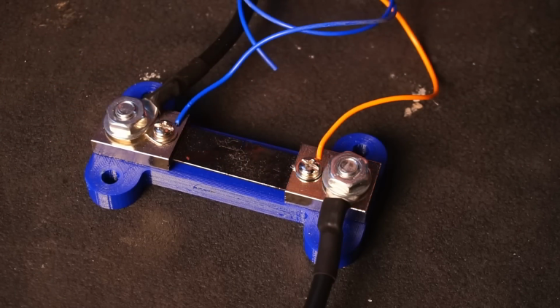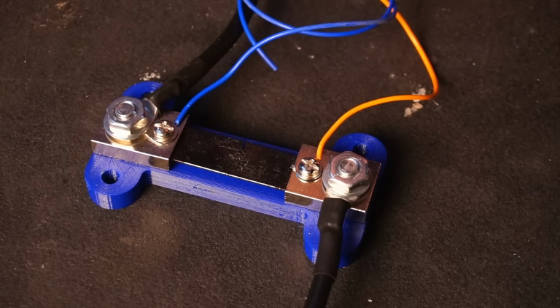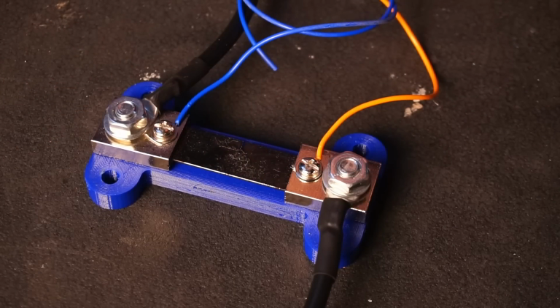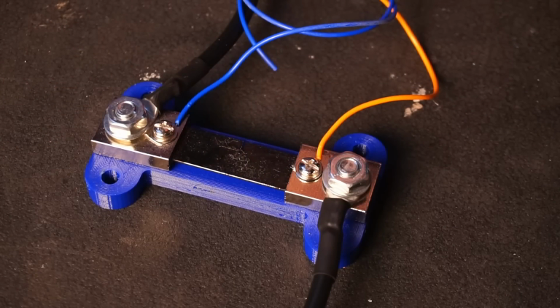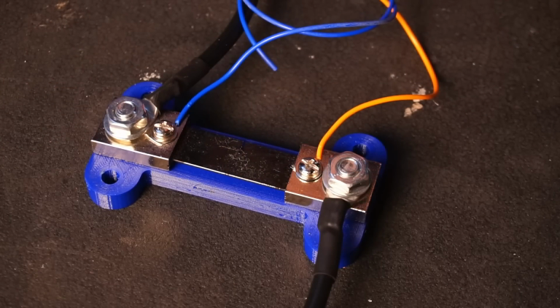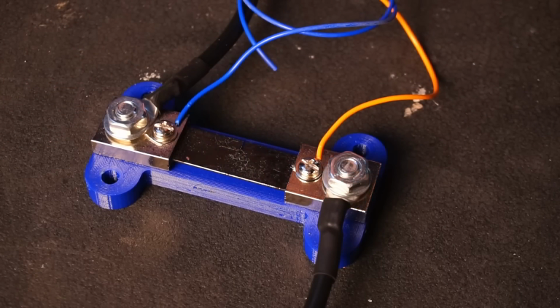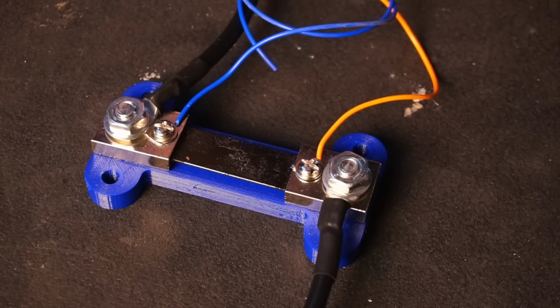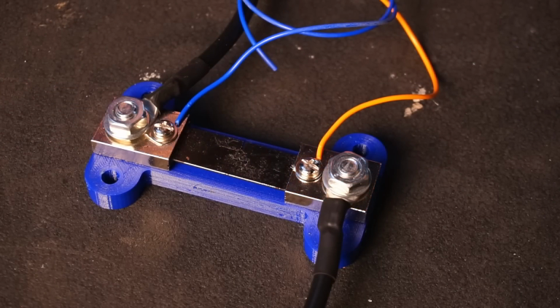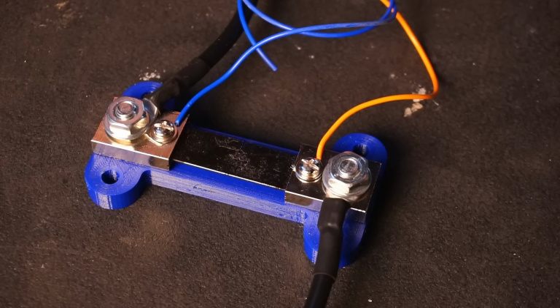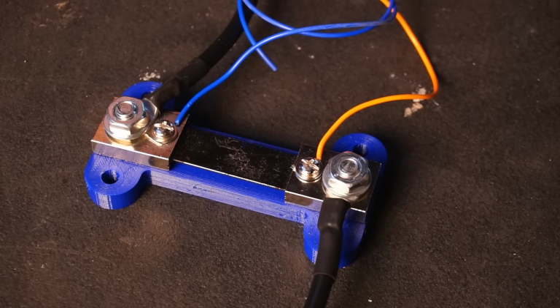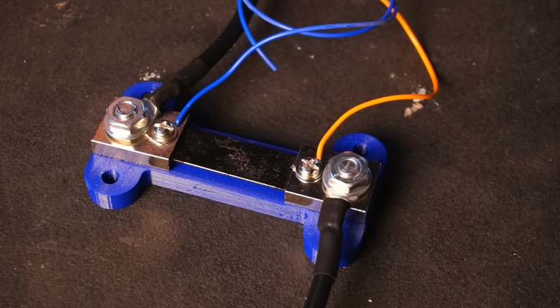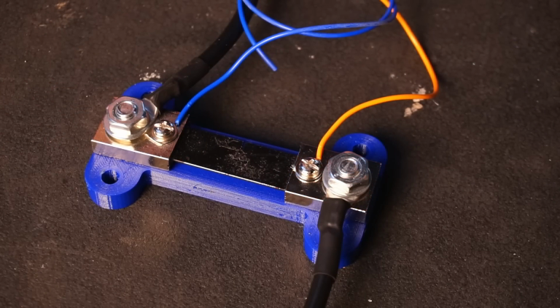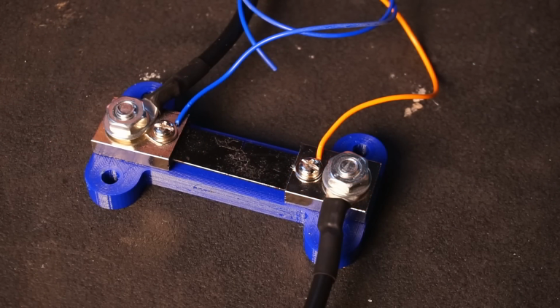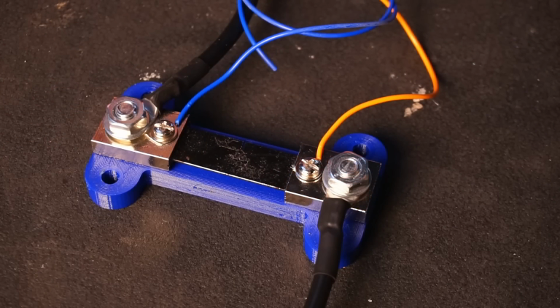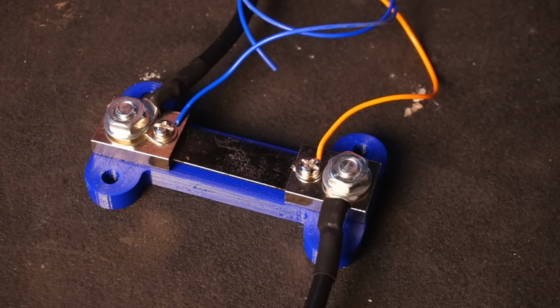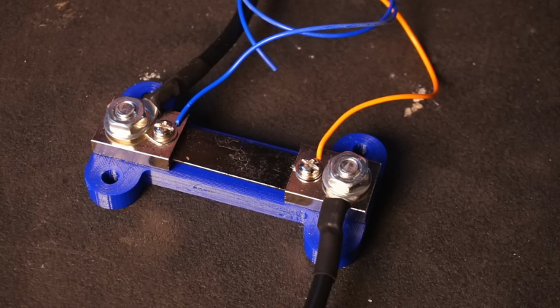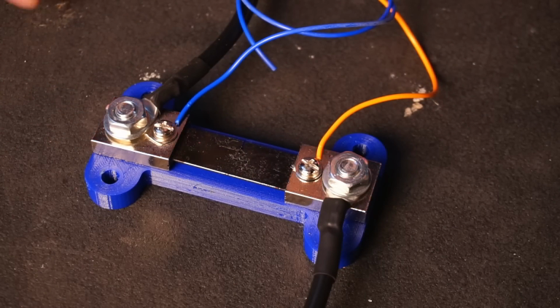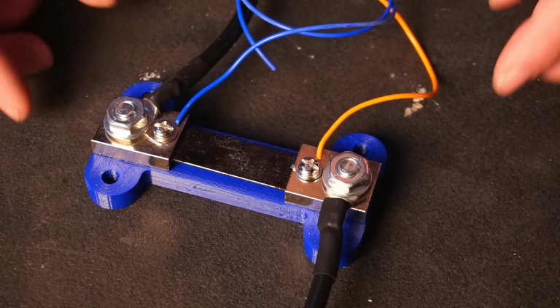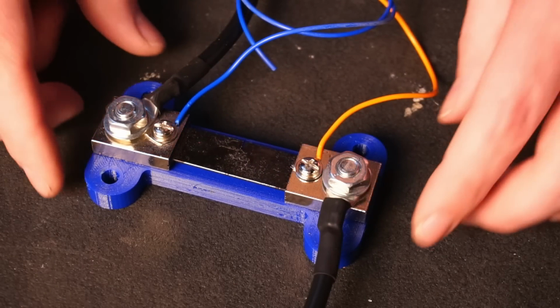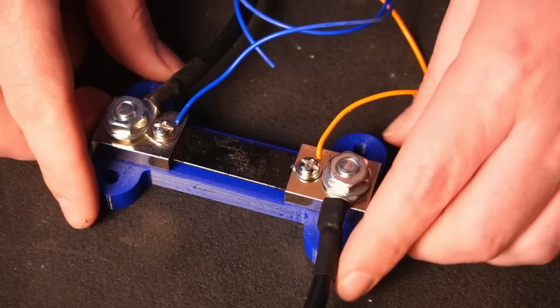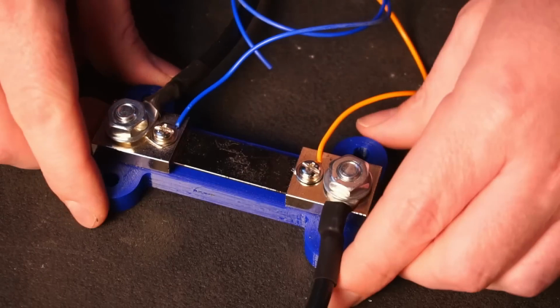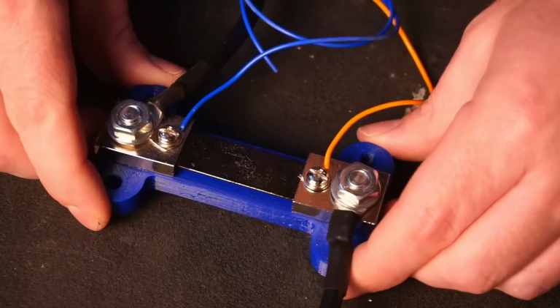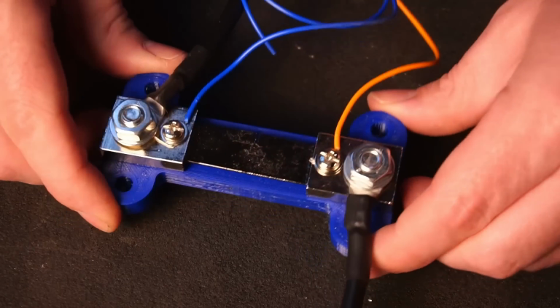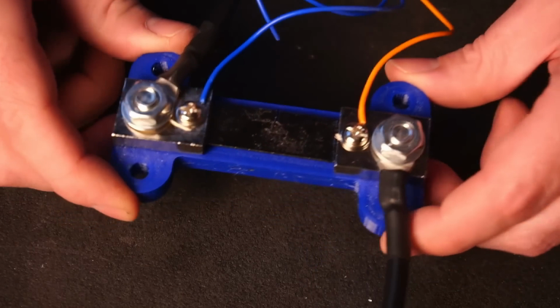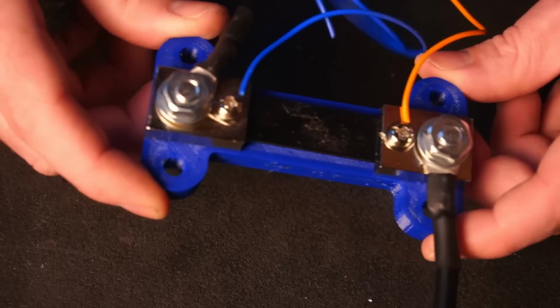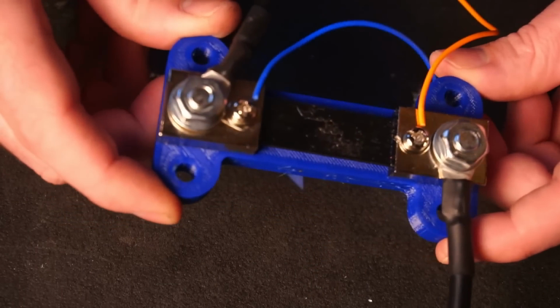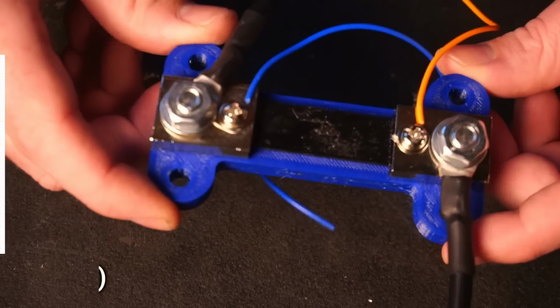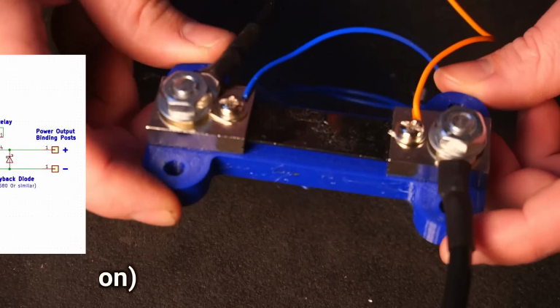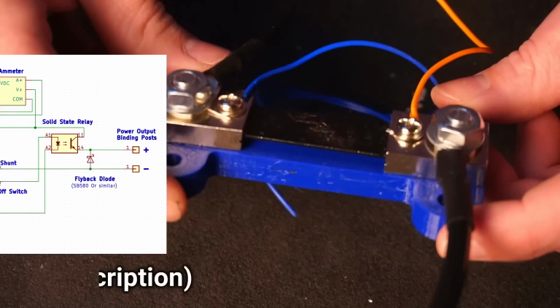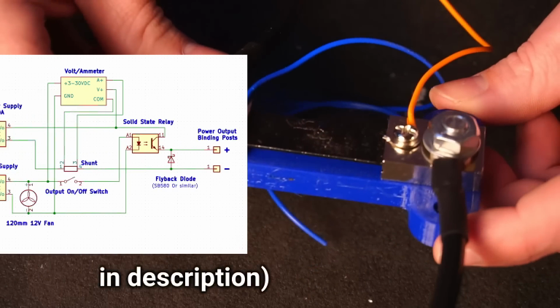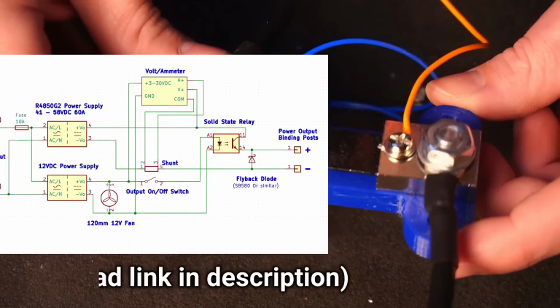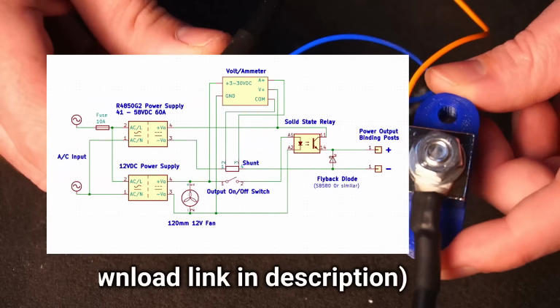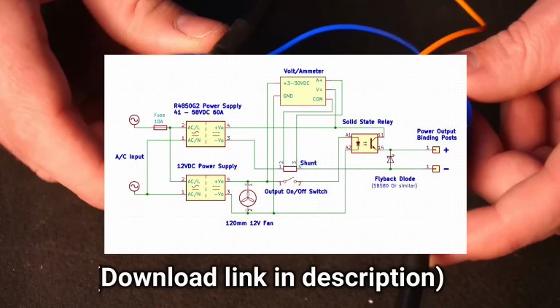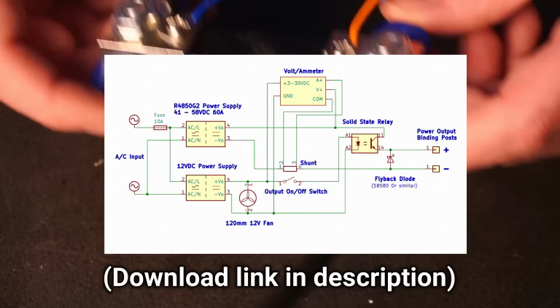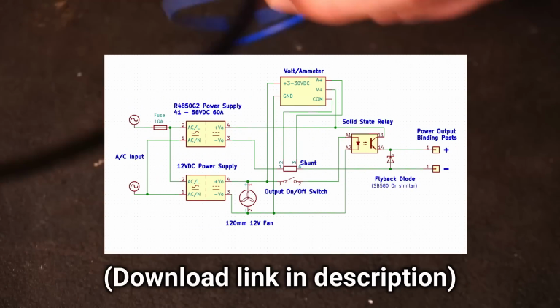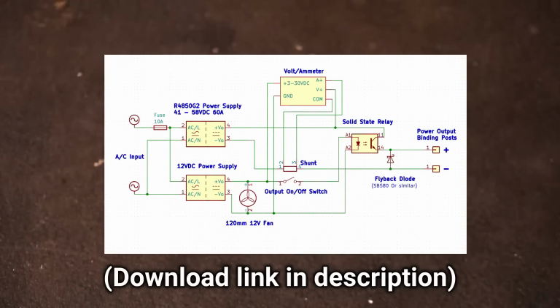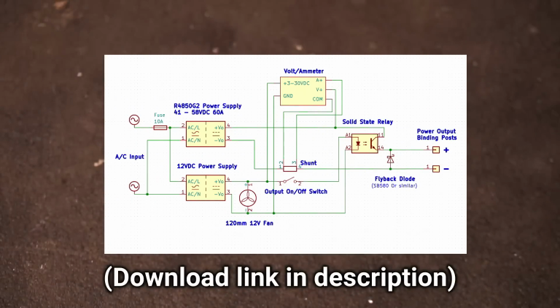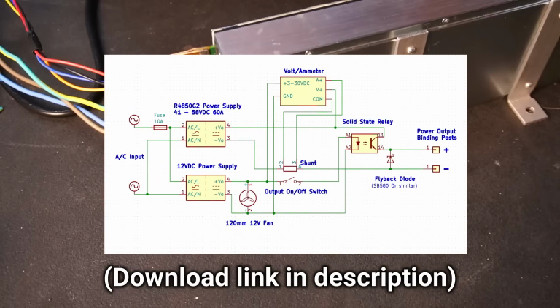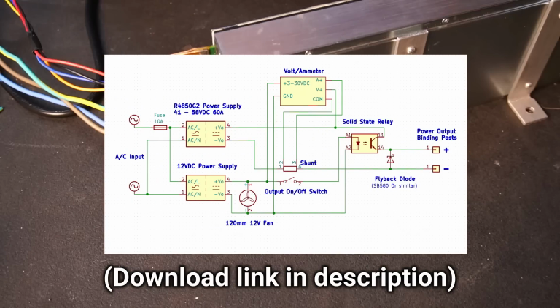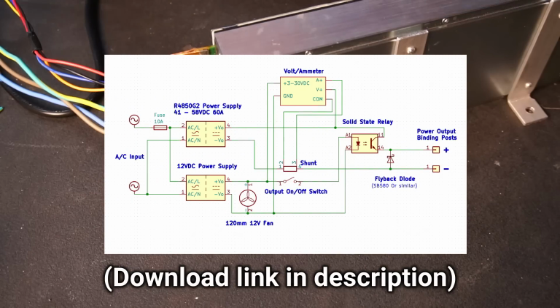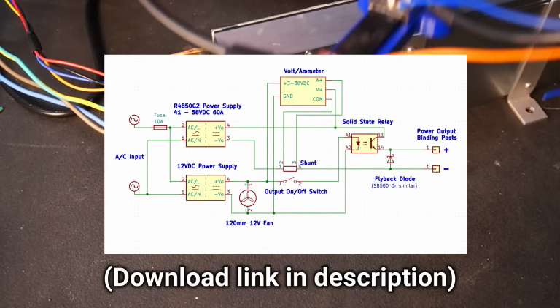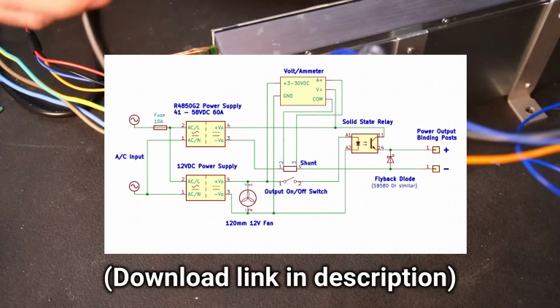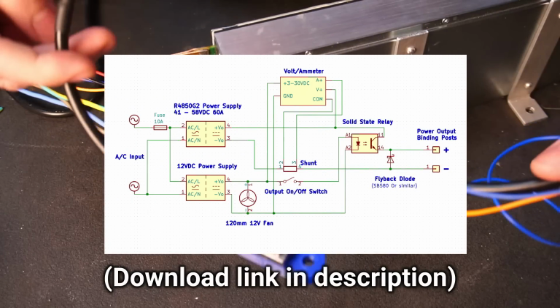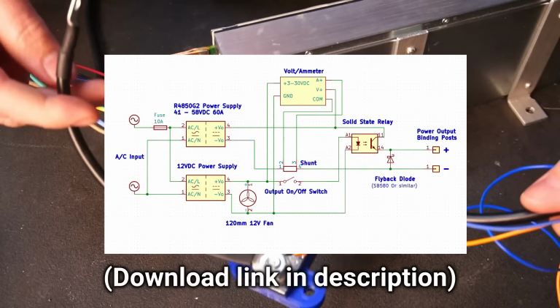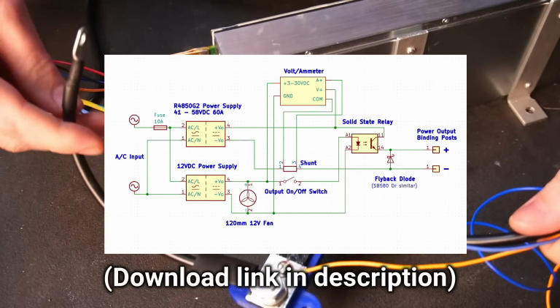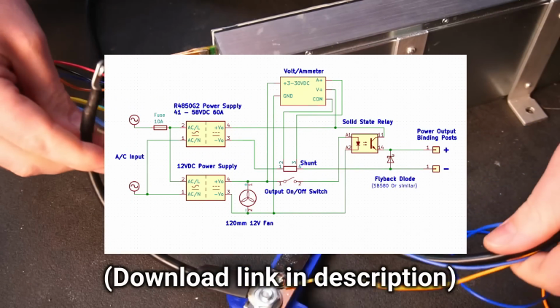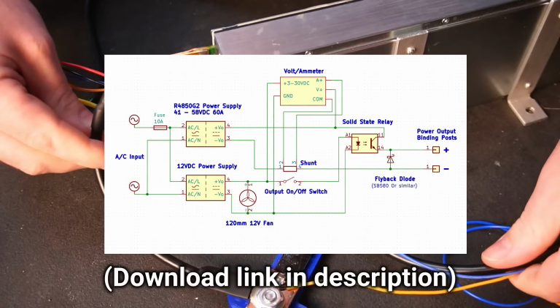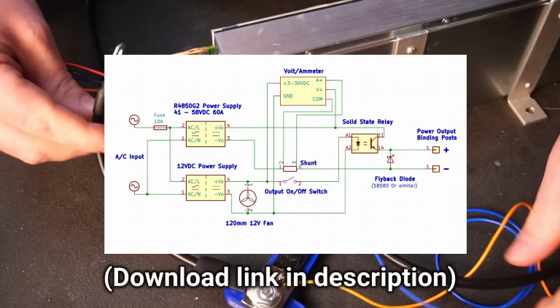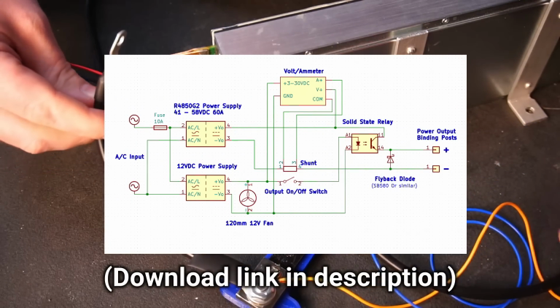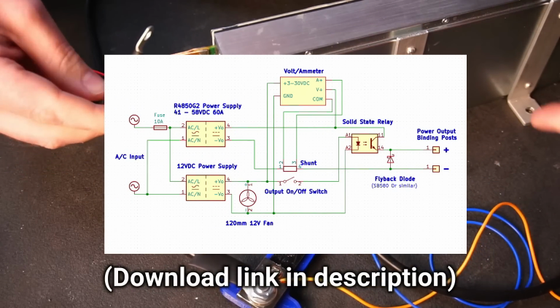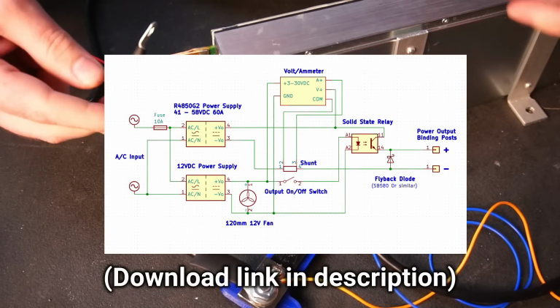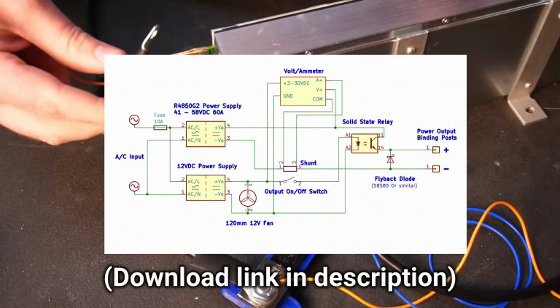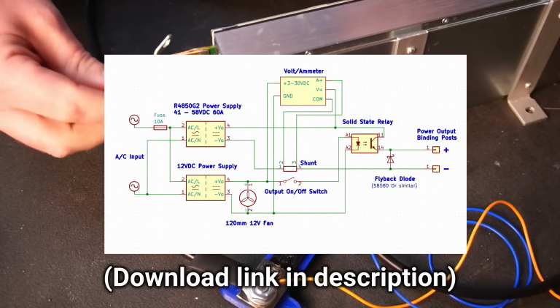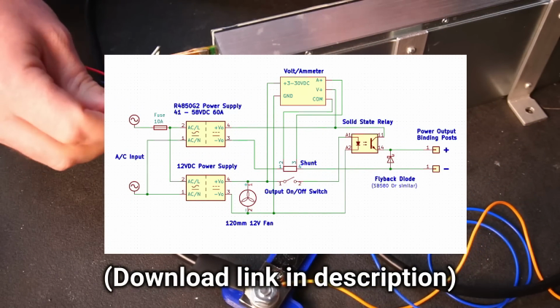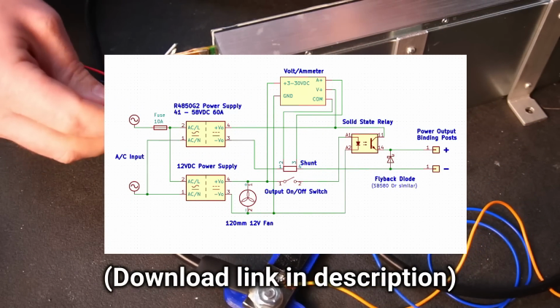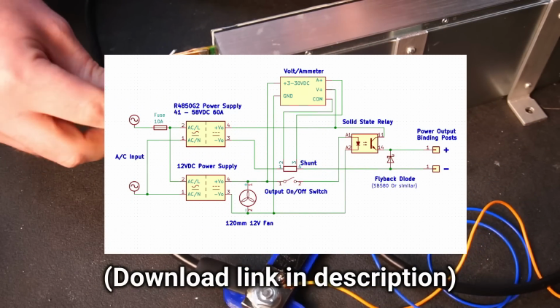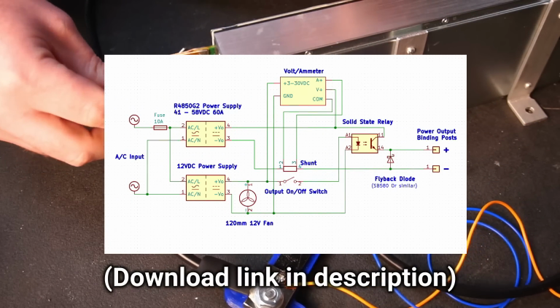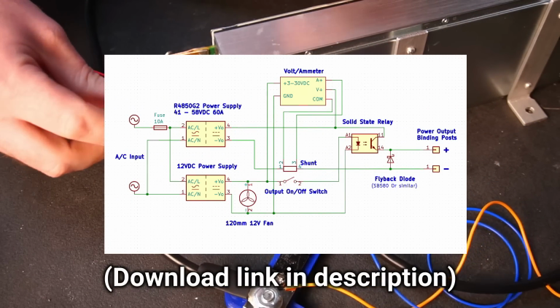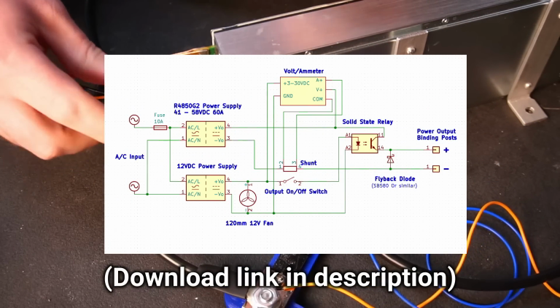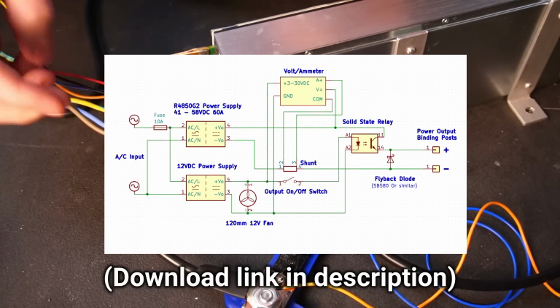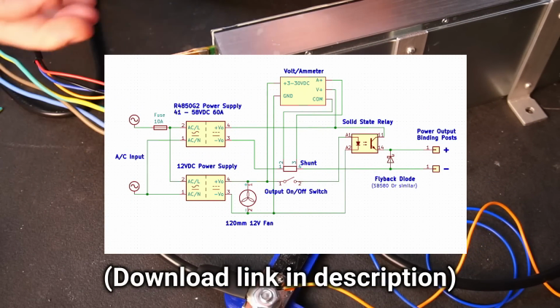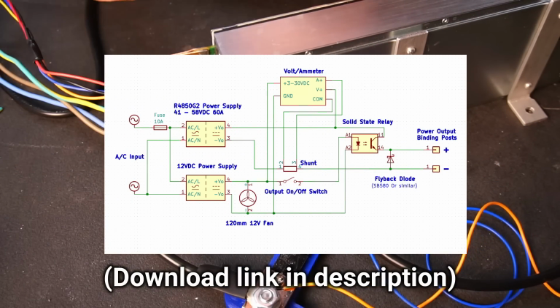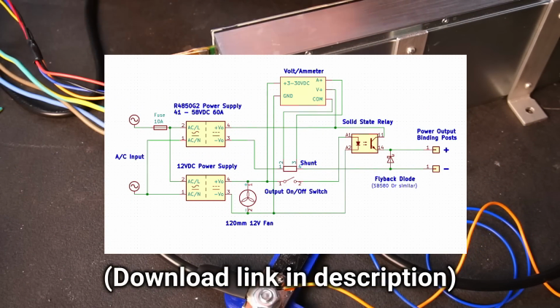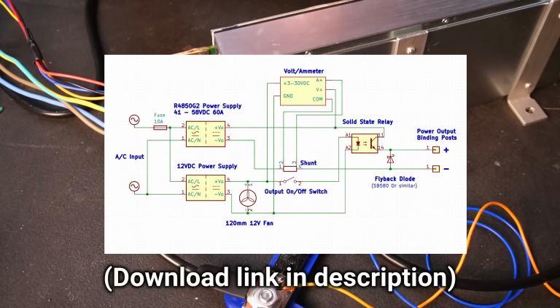I realize the wiring might be hard to follow on the video, so I have made a wiring diagram which you can find in the video's description.